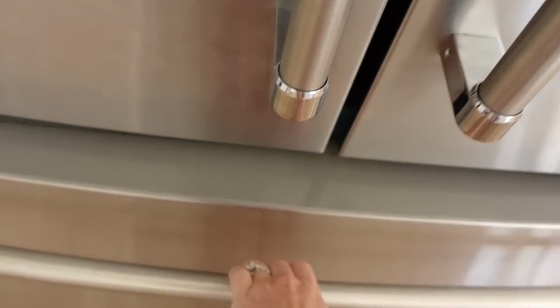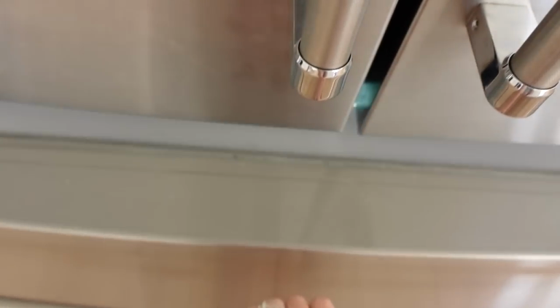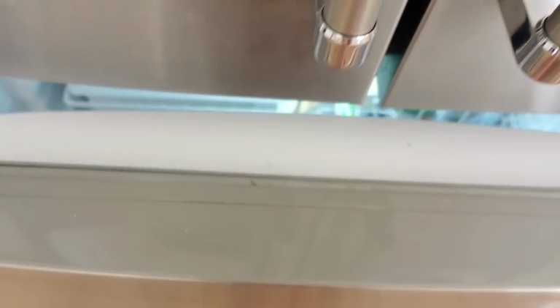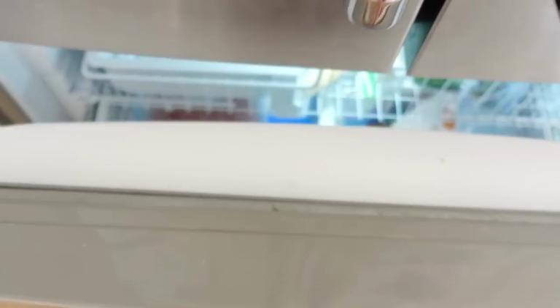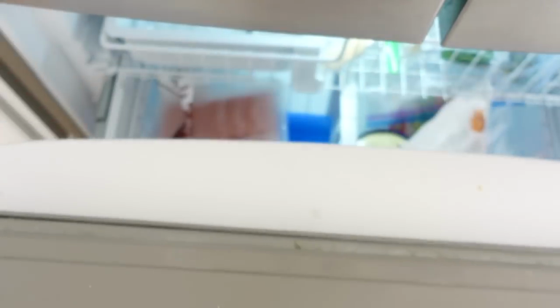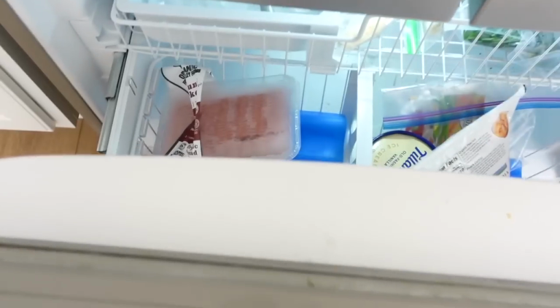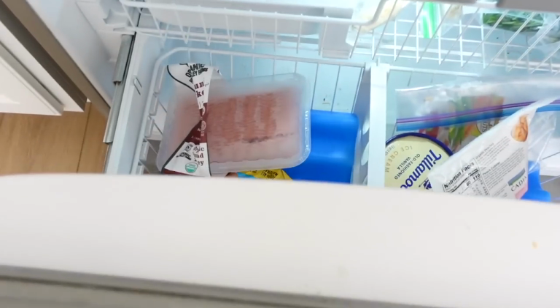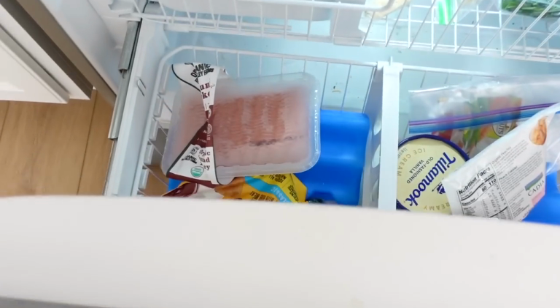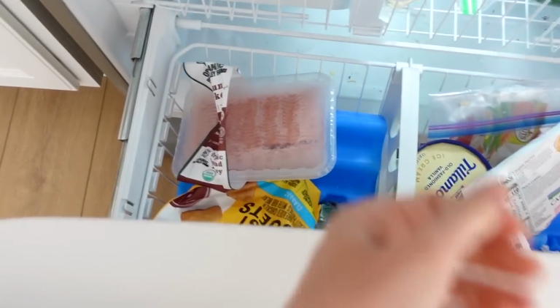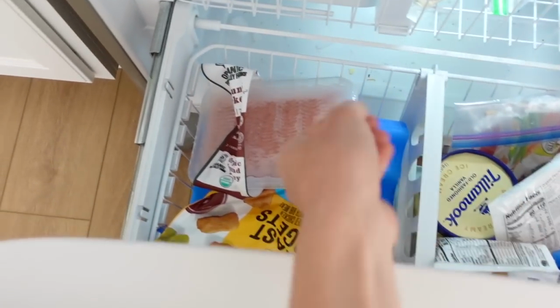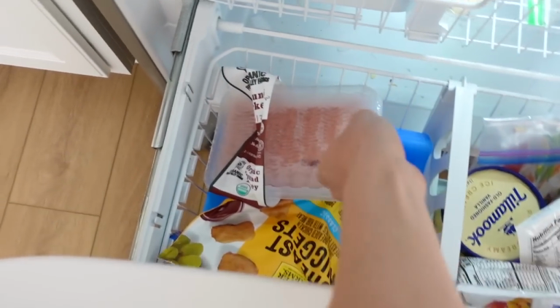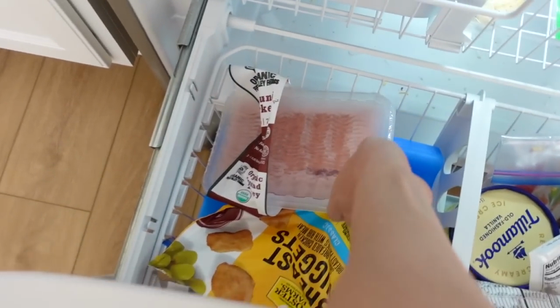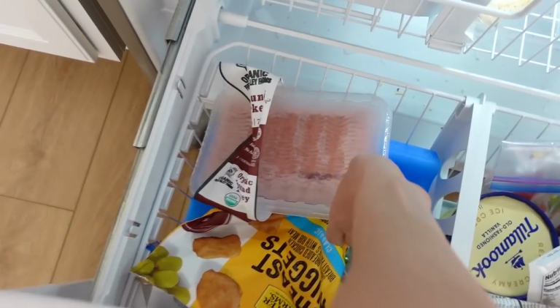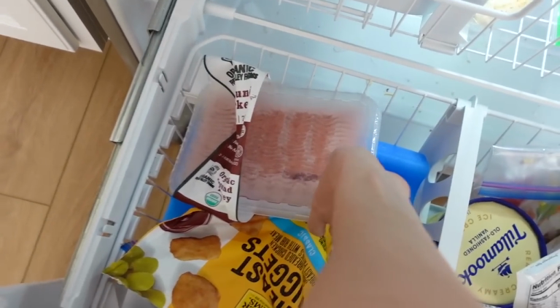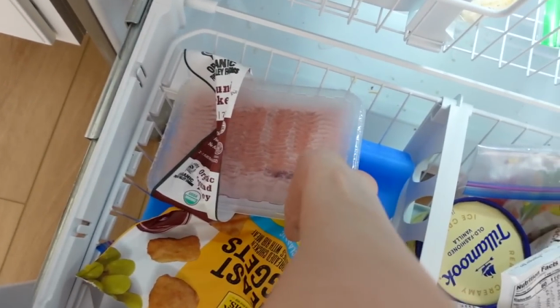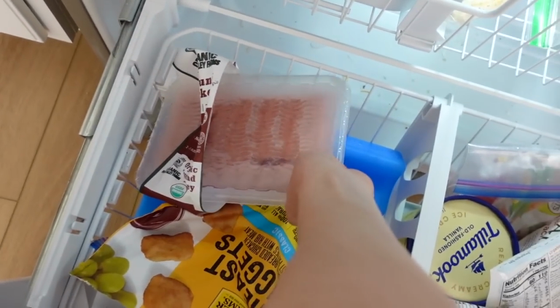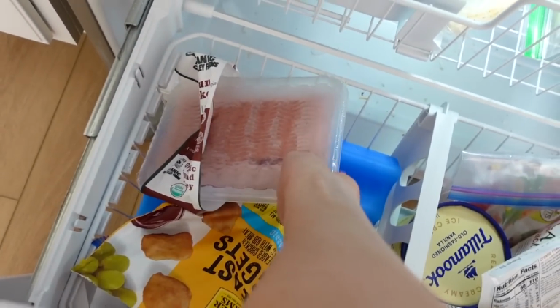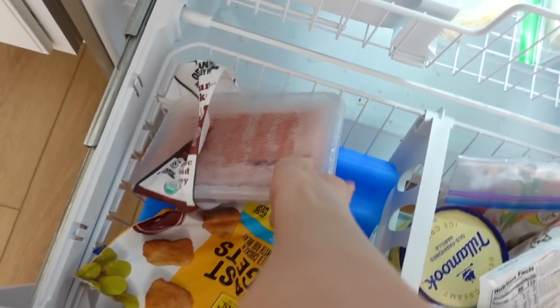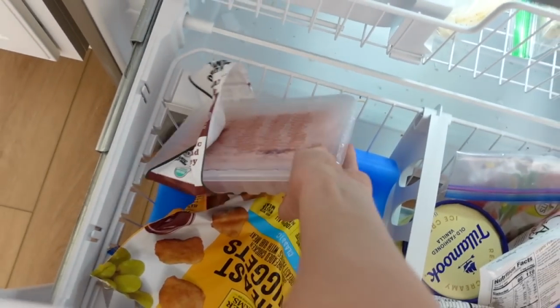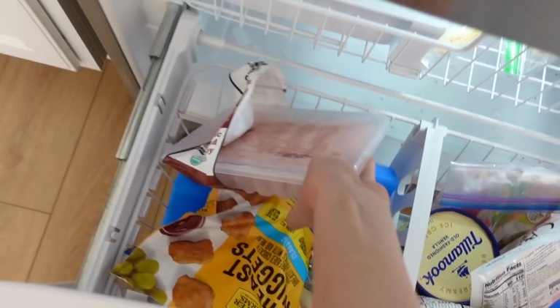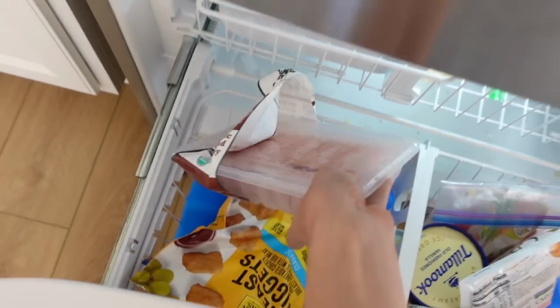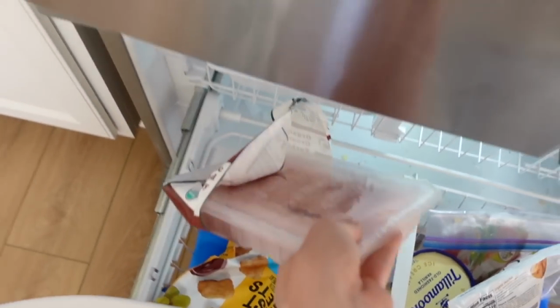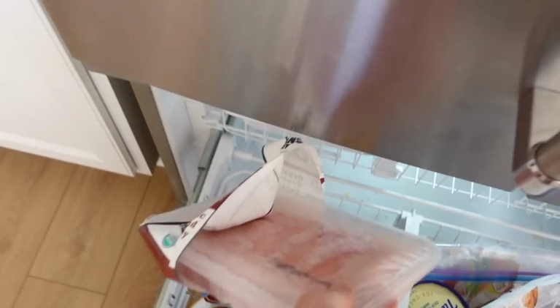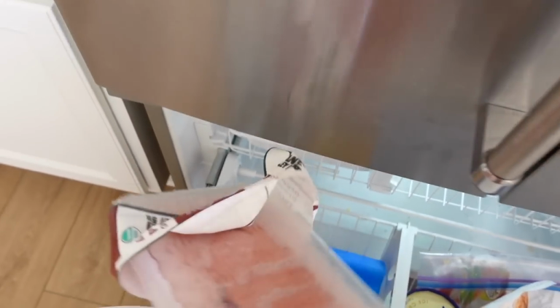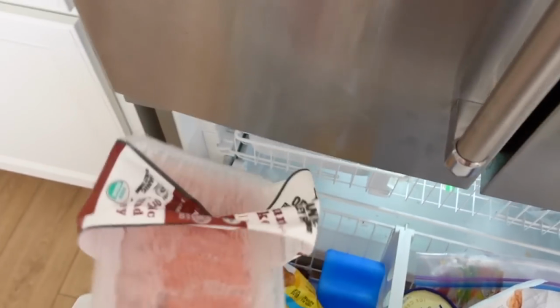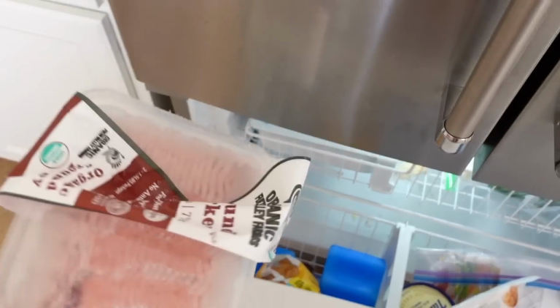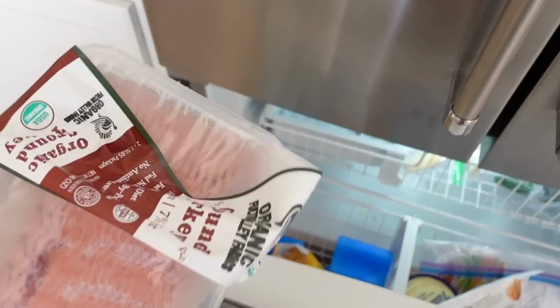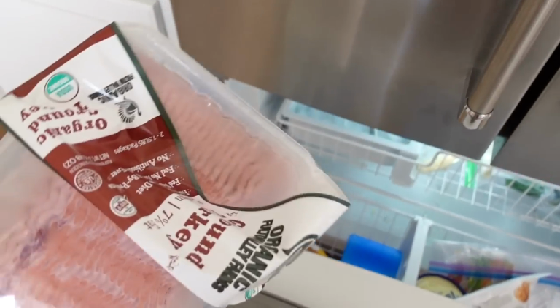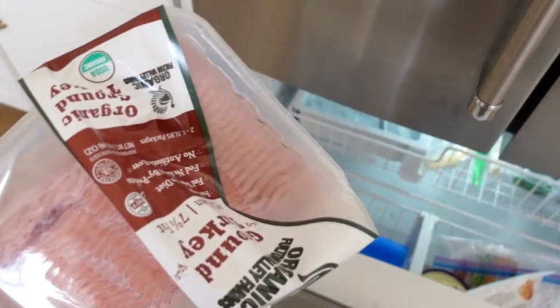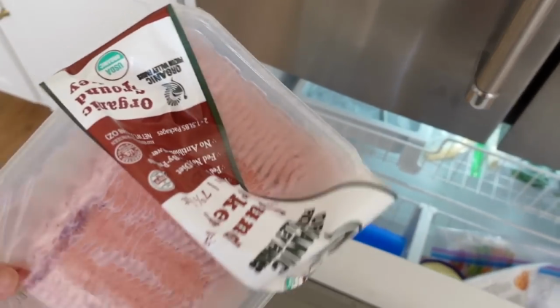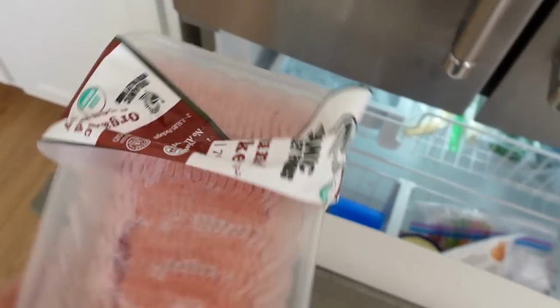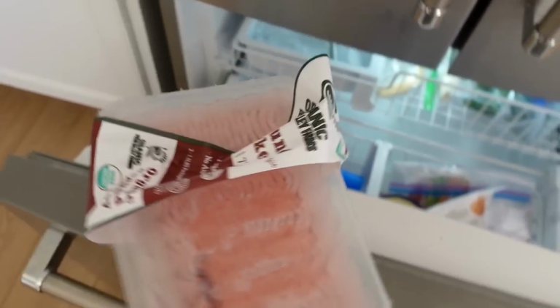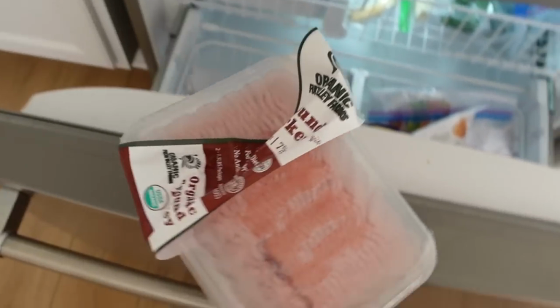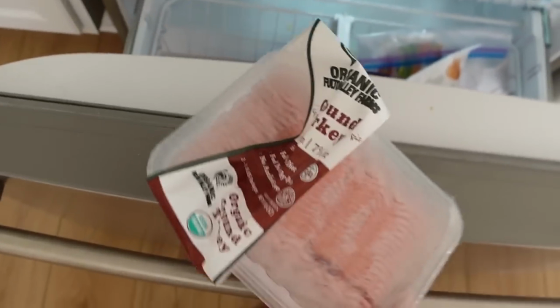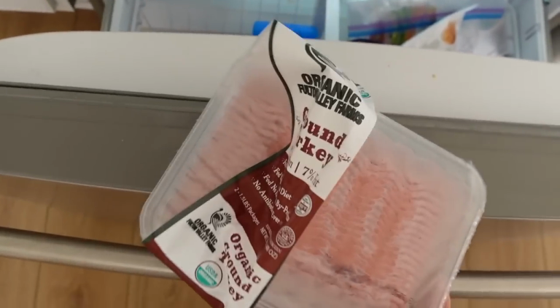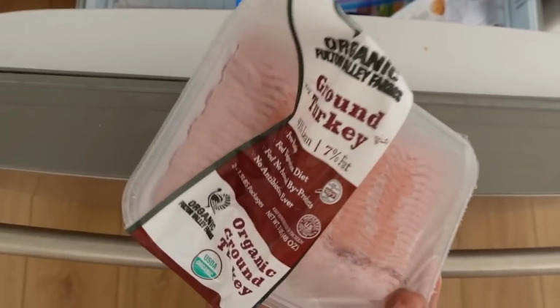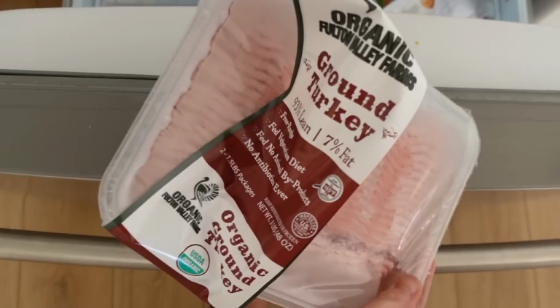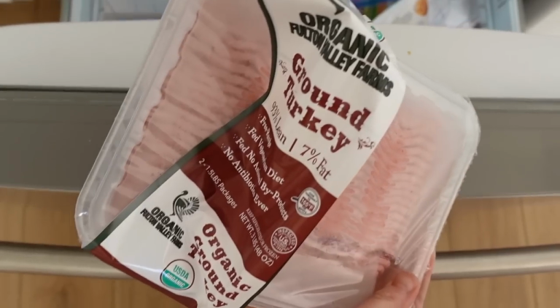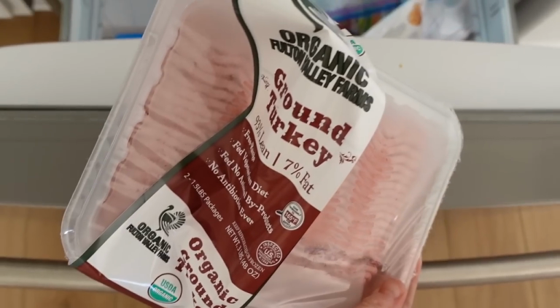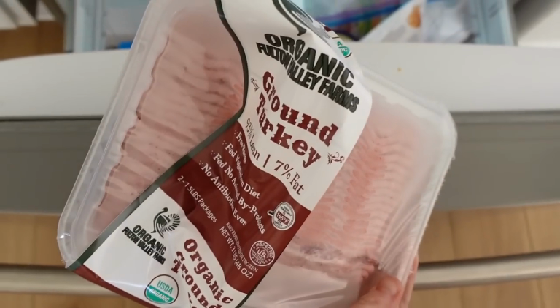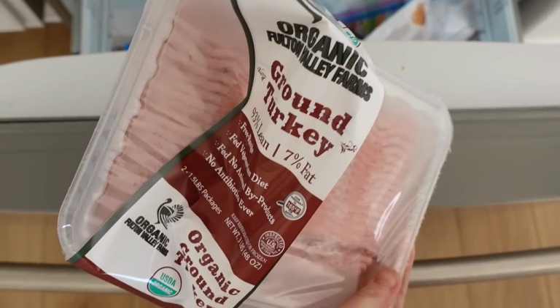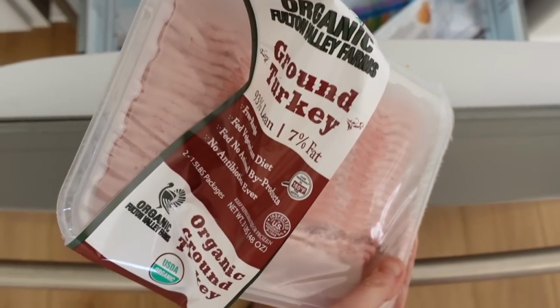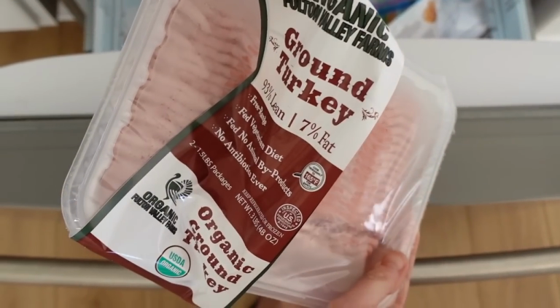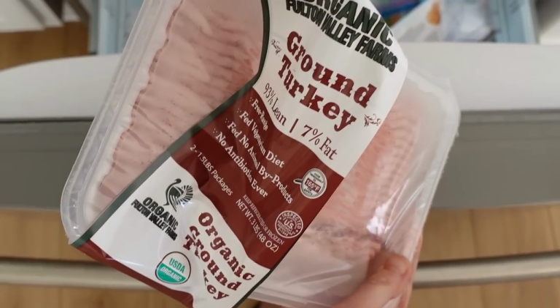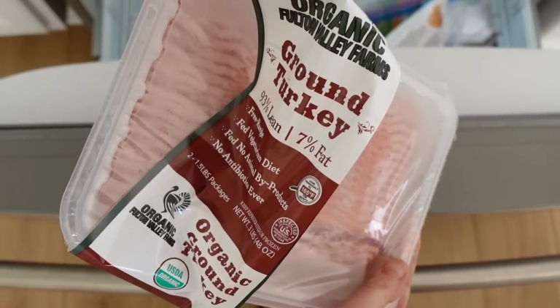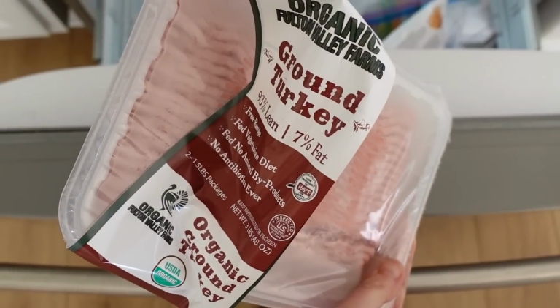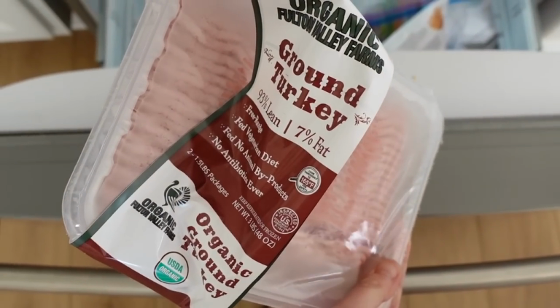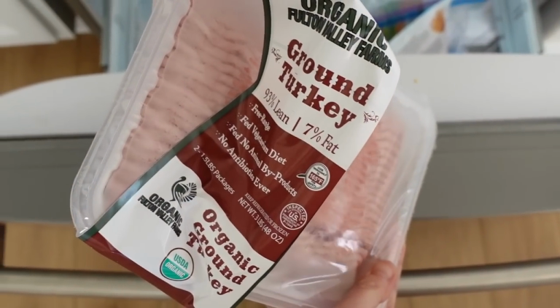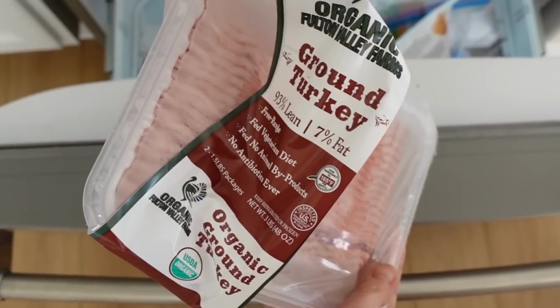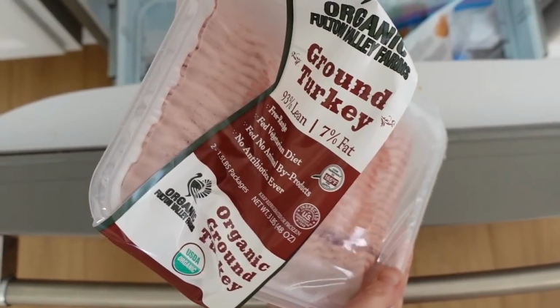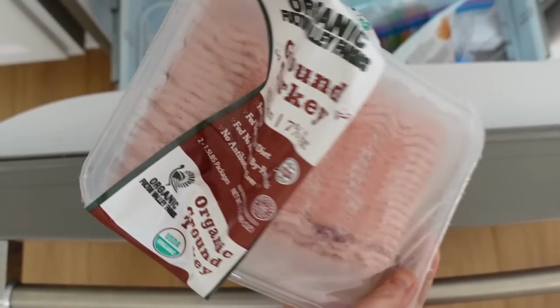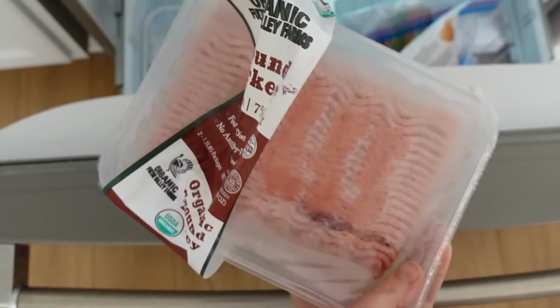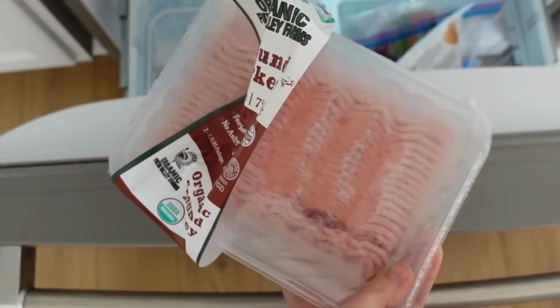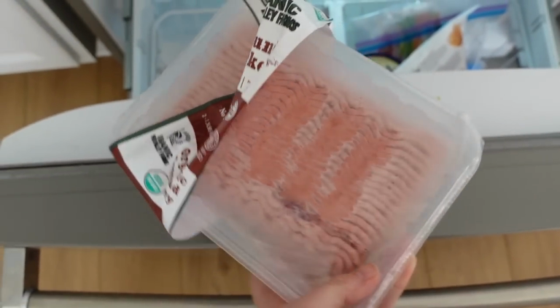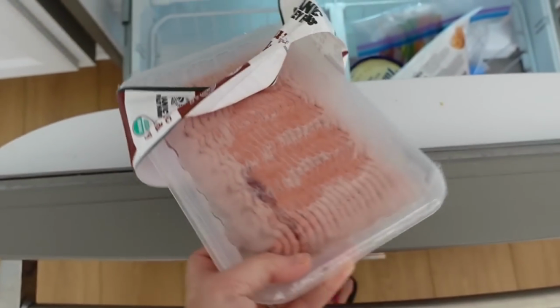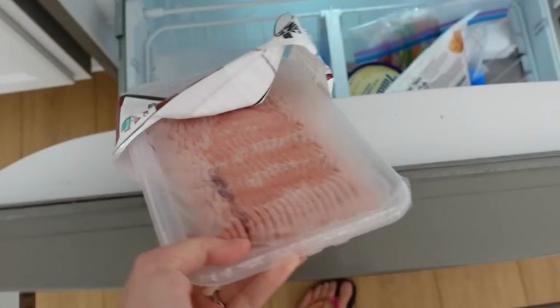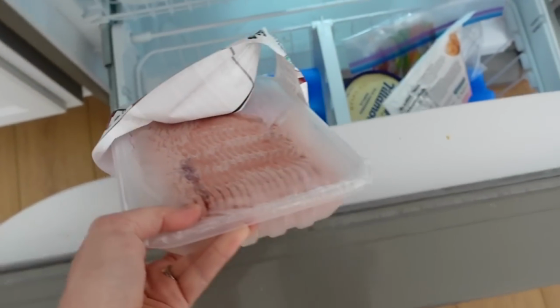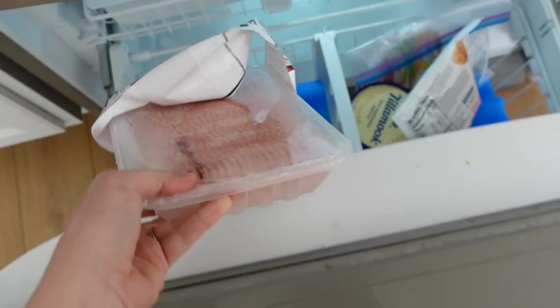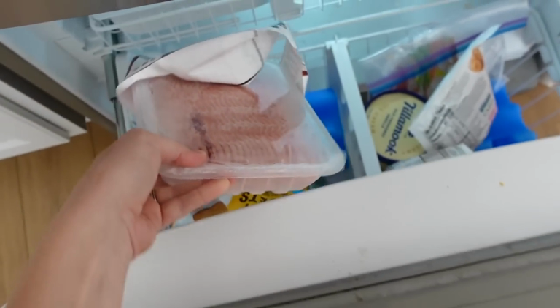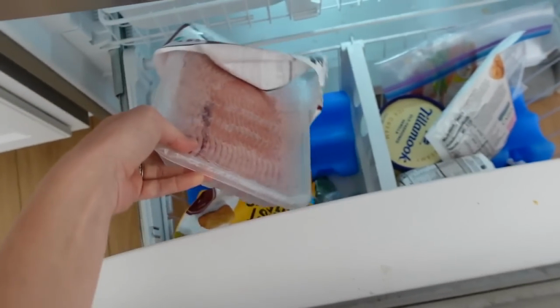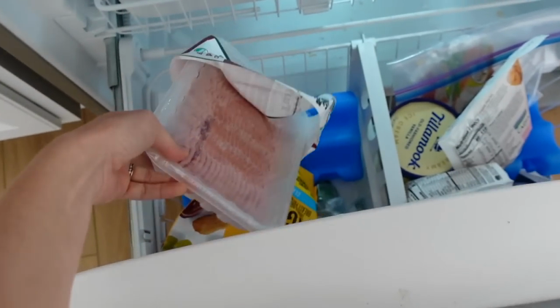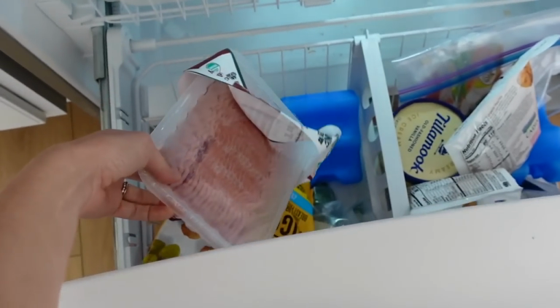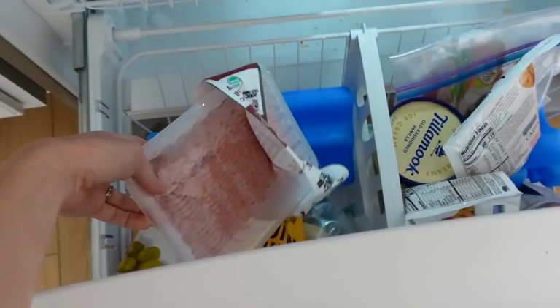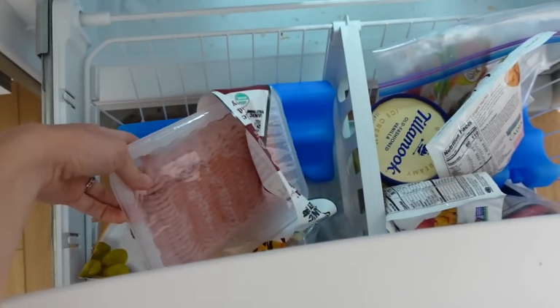Last, we got a two-pack of turkey. So yeah, that's everything that we got.